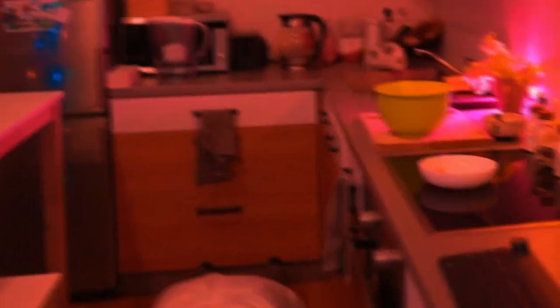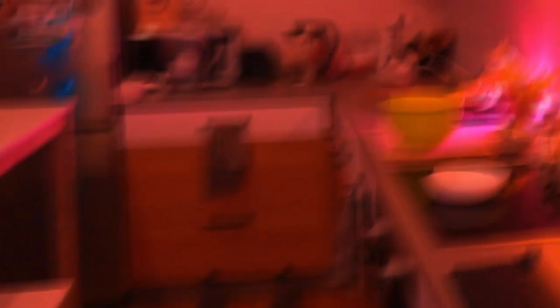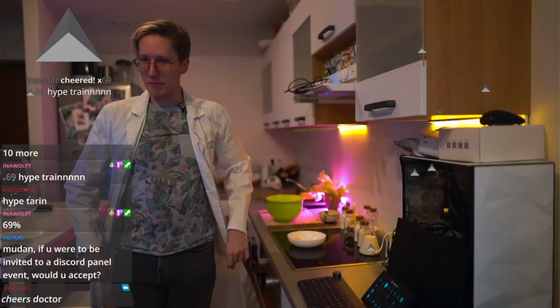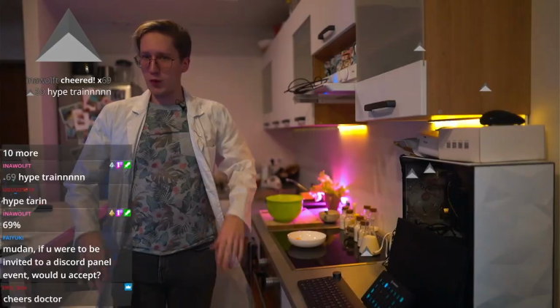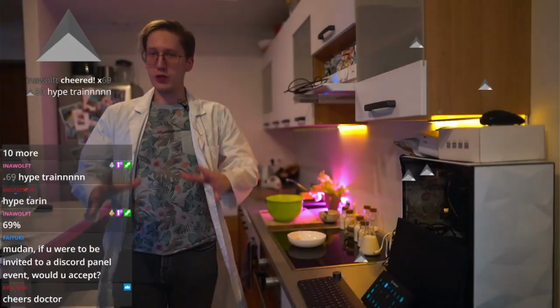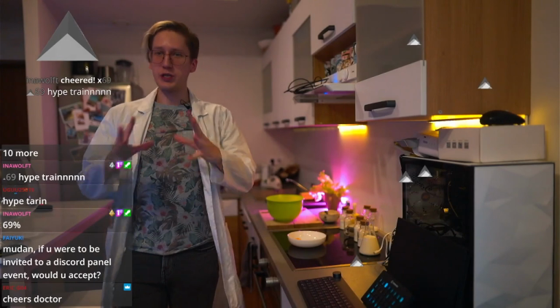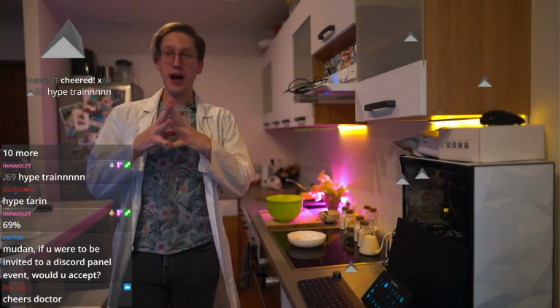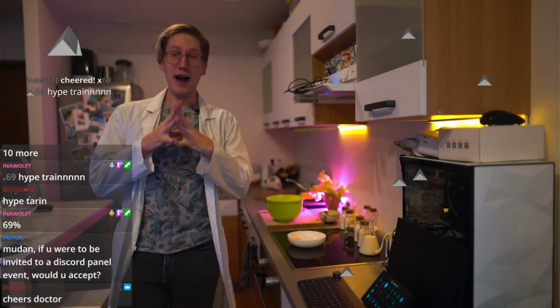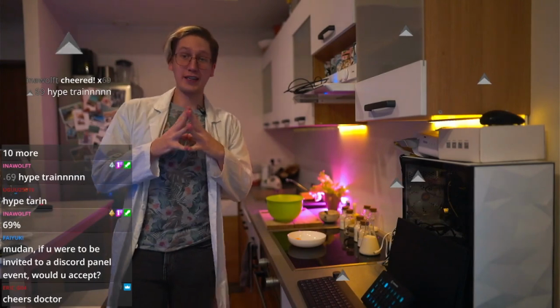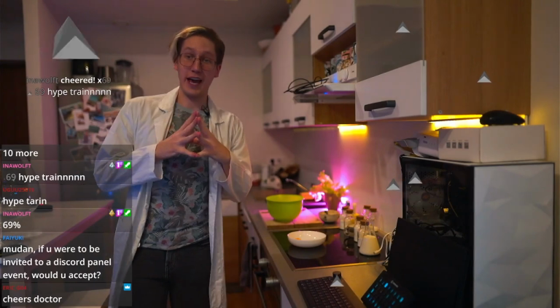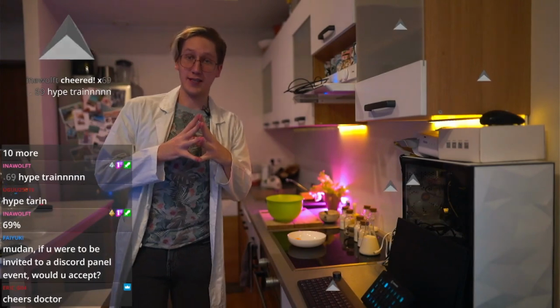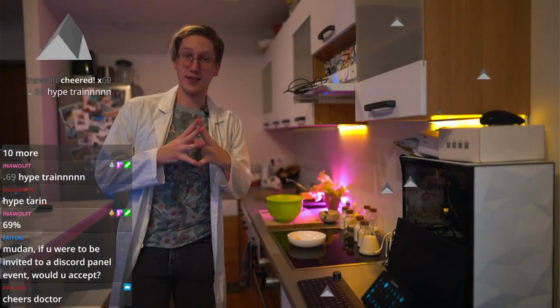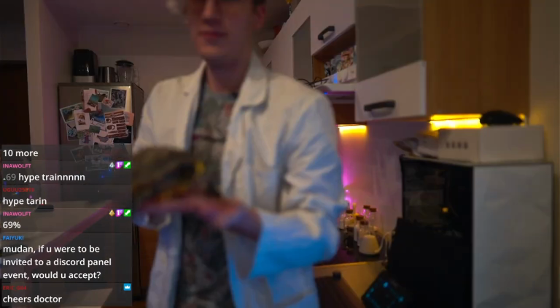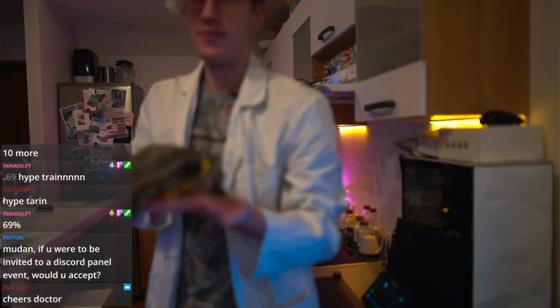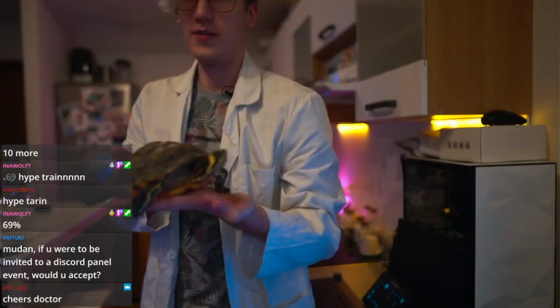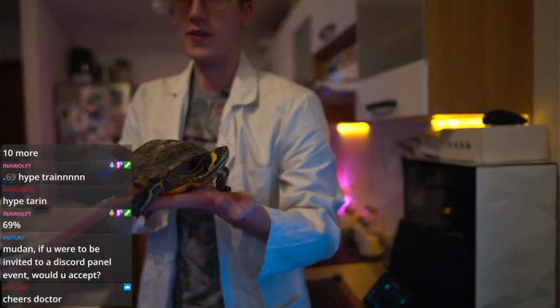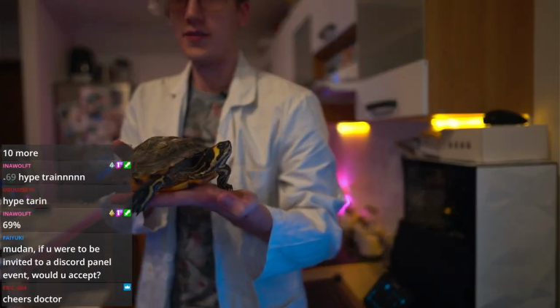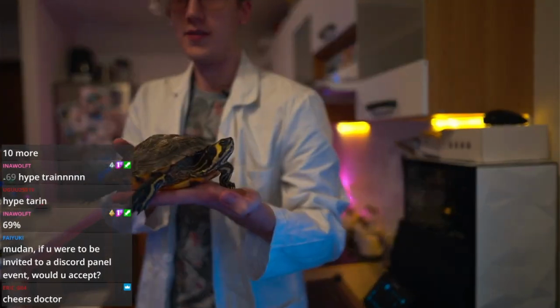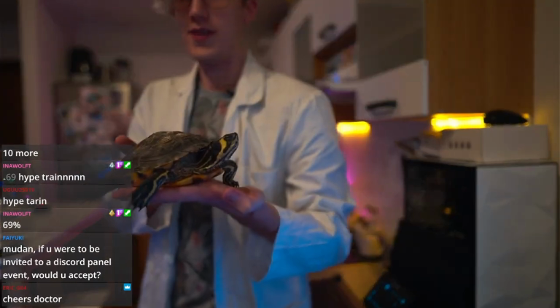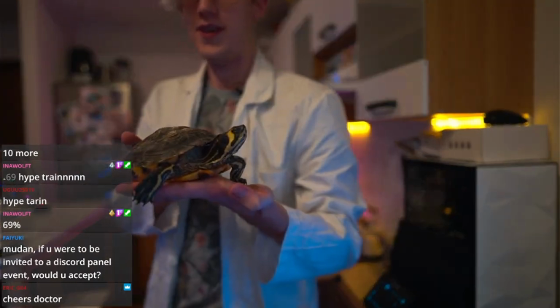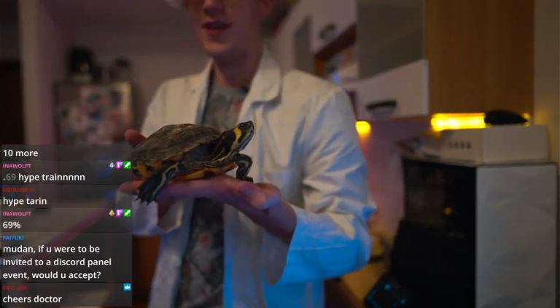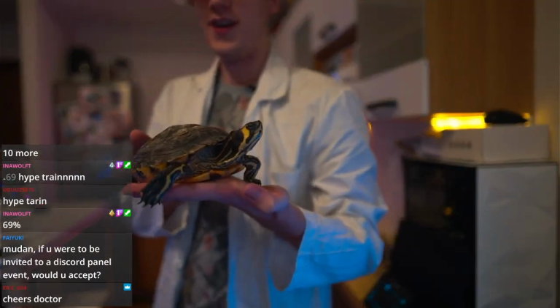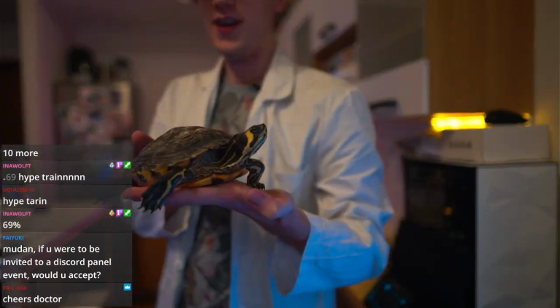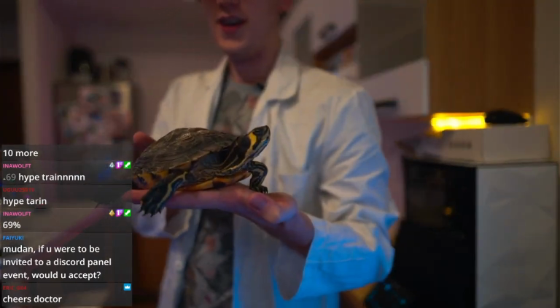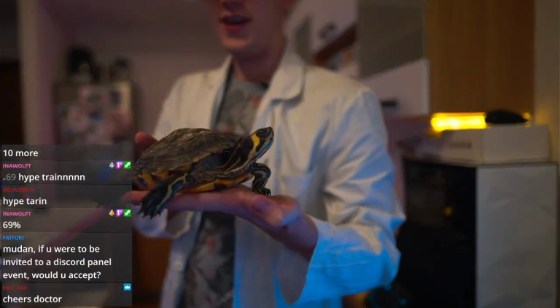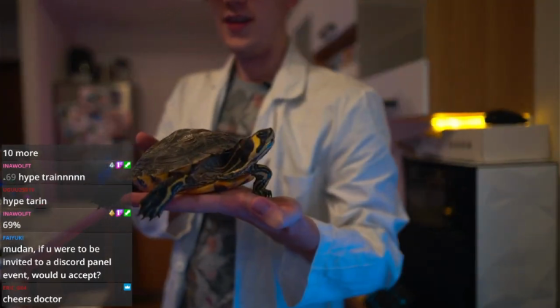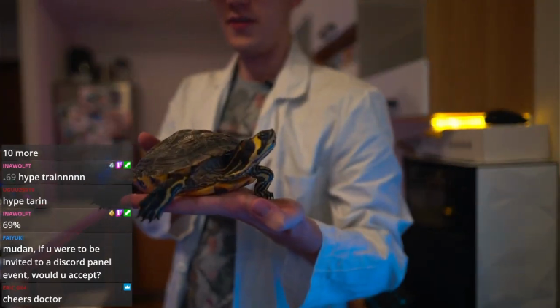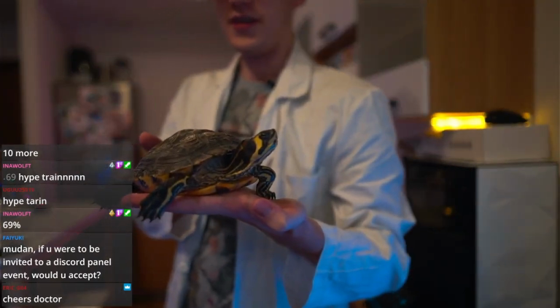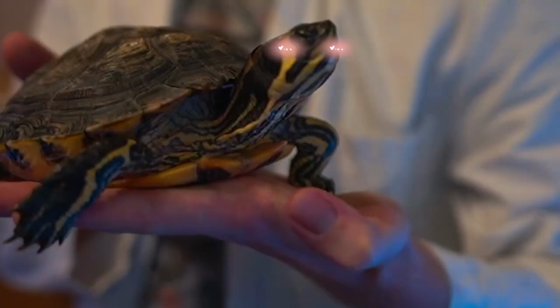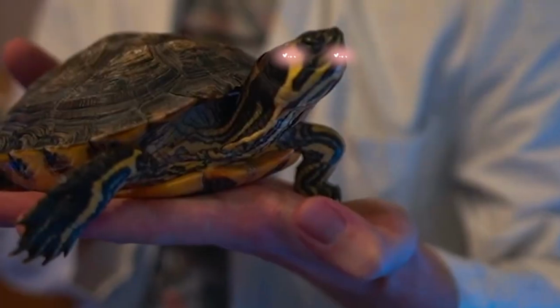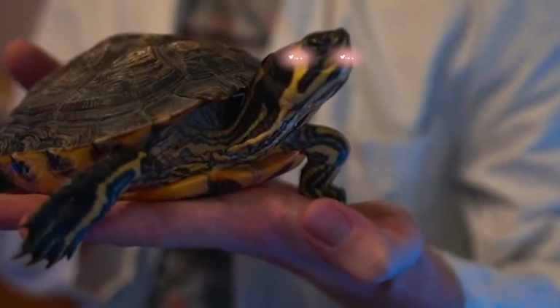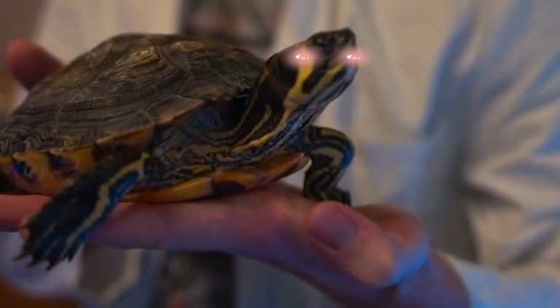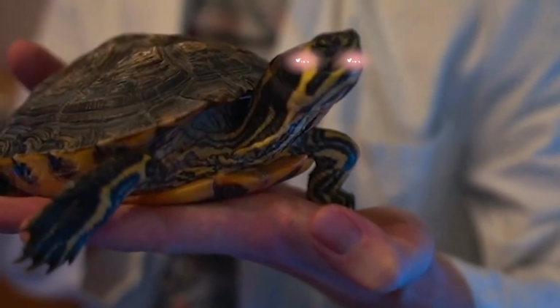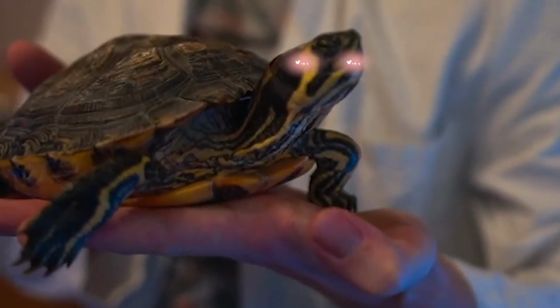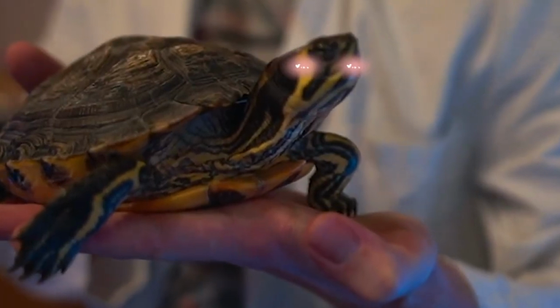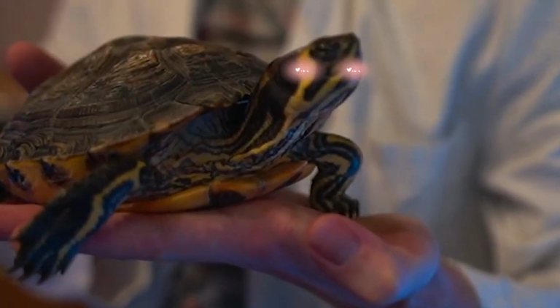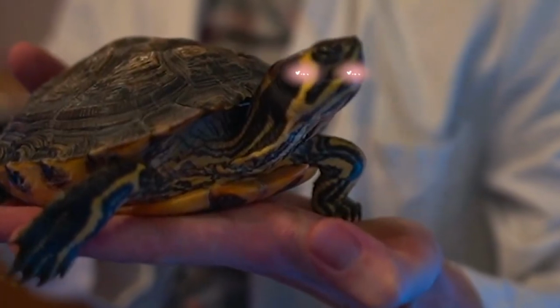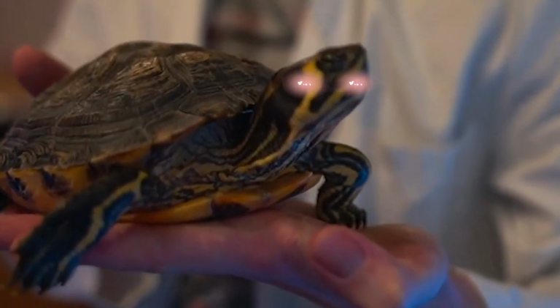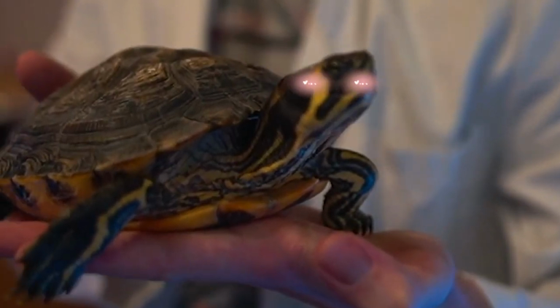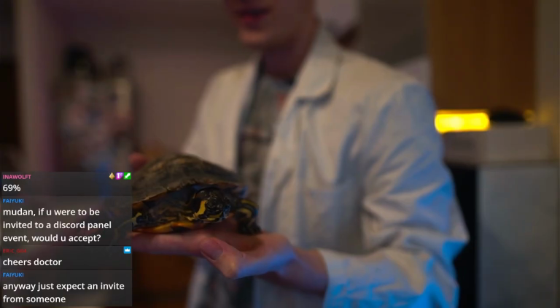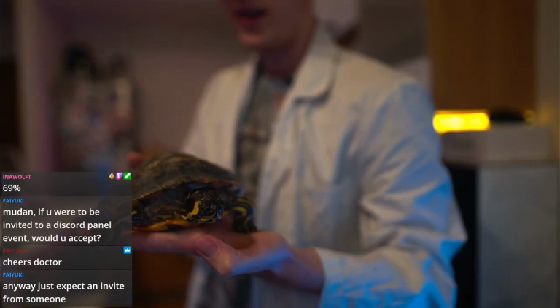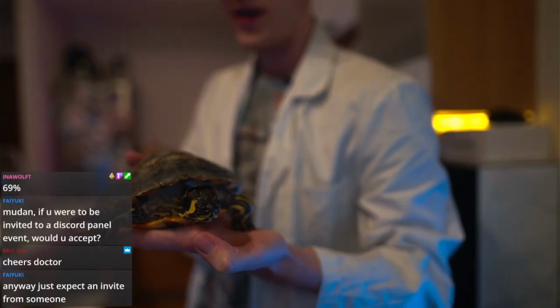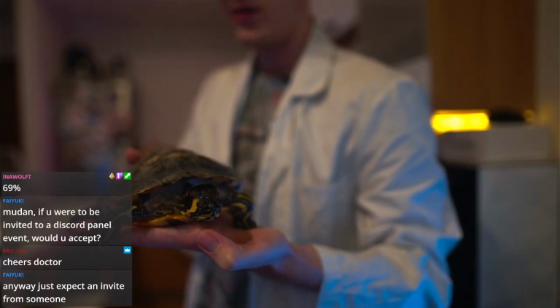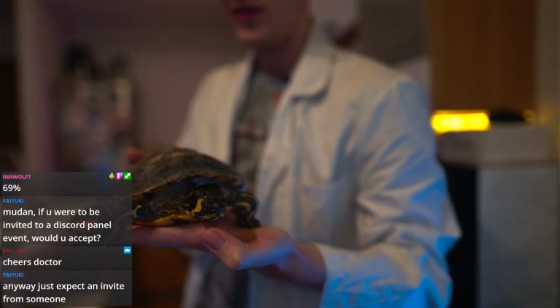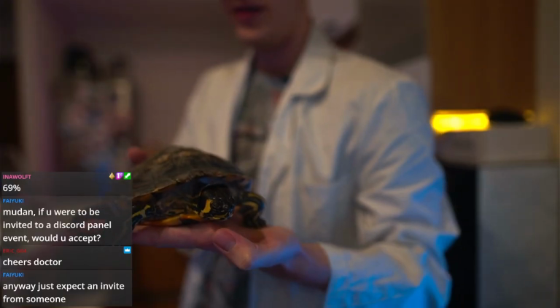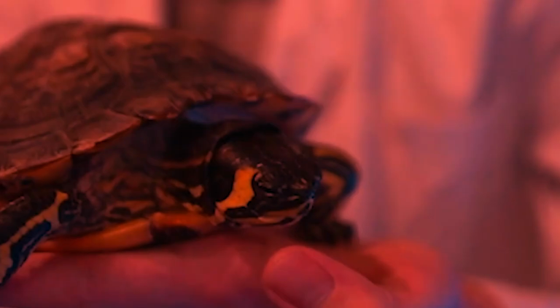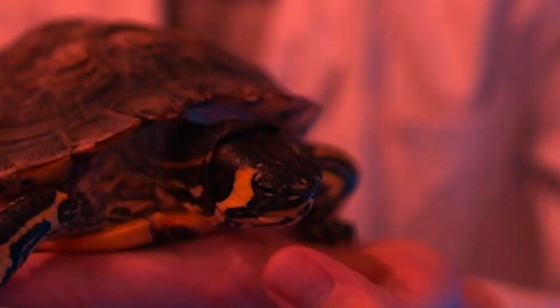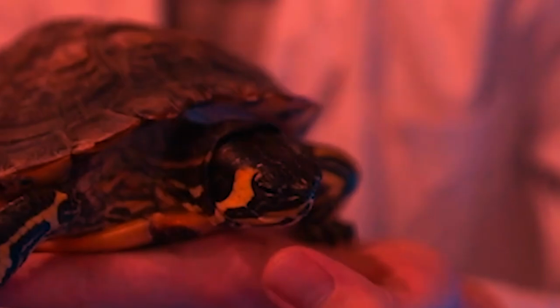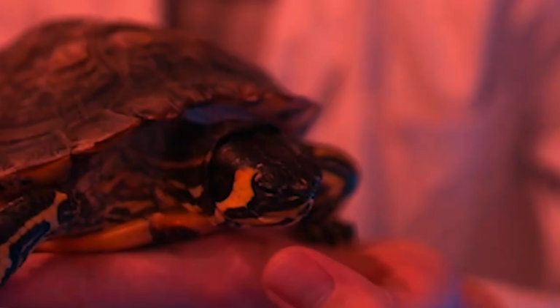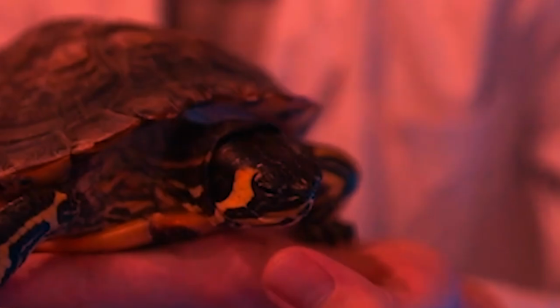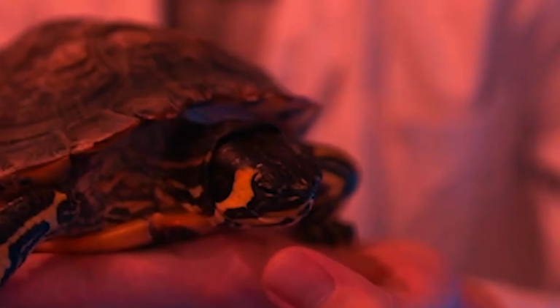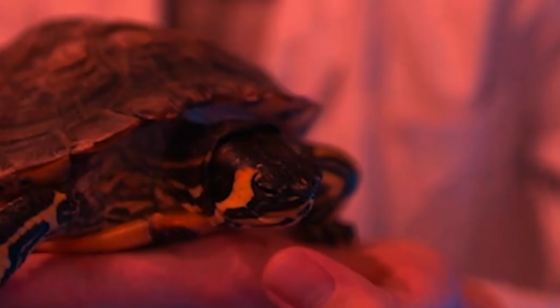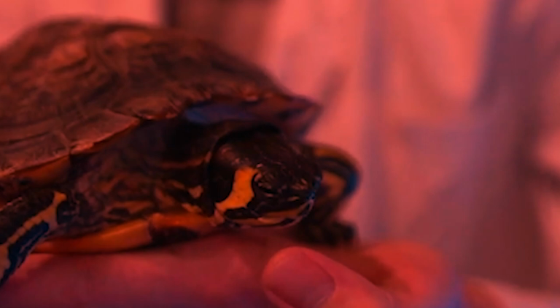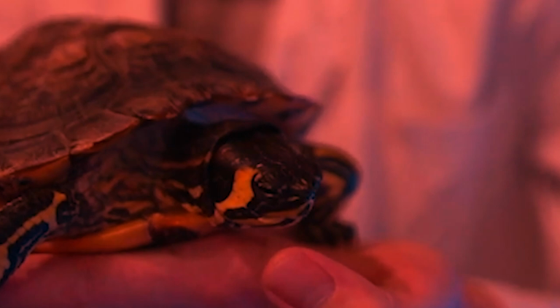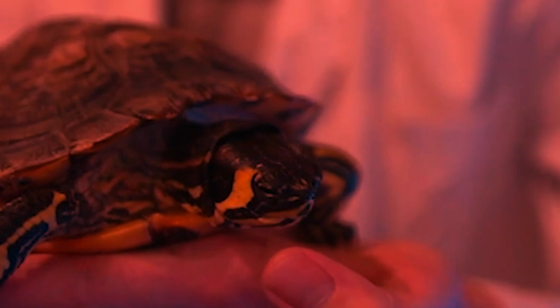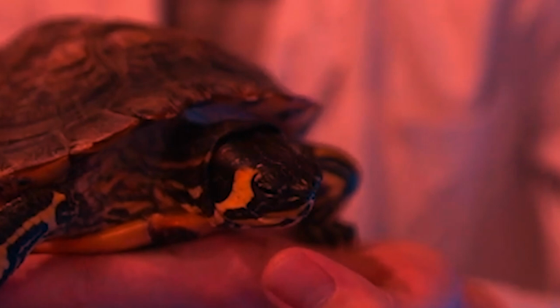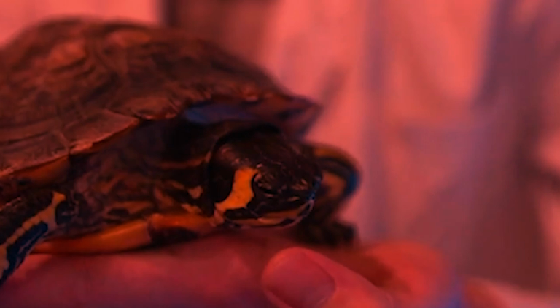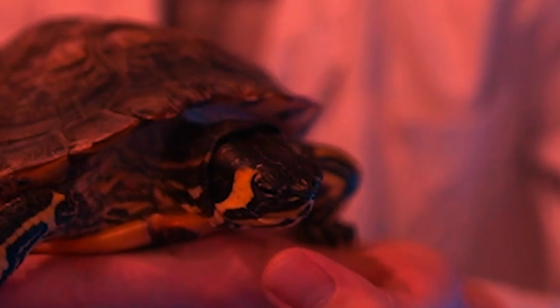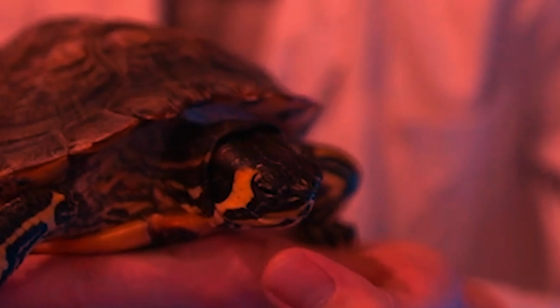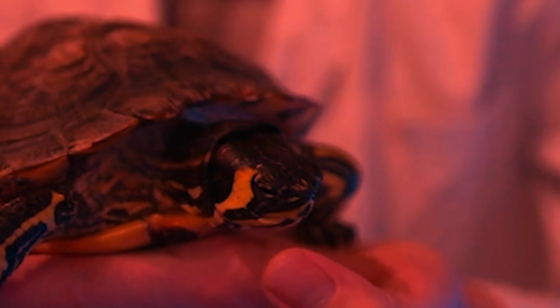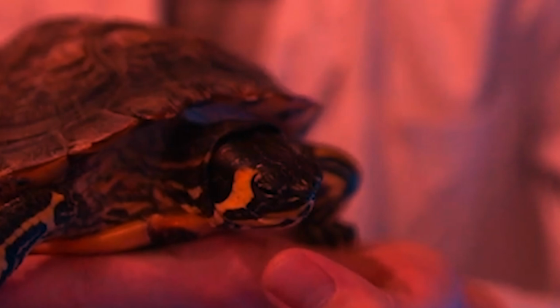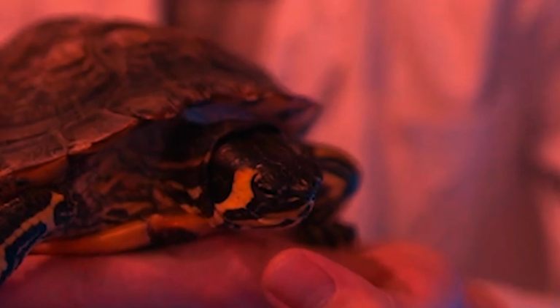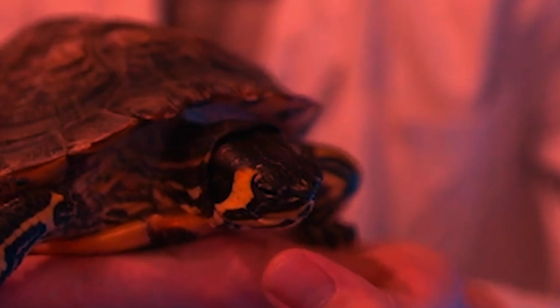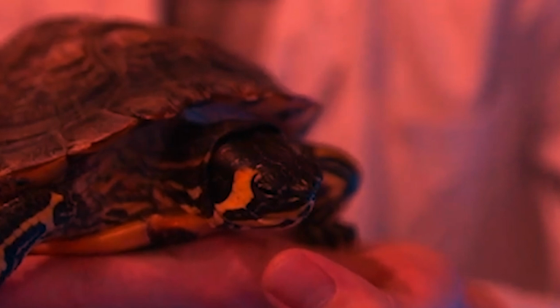We do have a guest. Look at this. Look at this majestic being. Say hi, Johan. Your days are numbered, human.